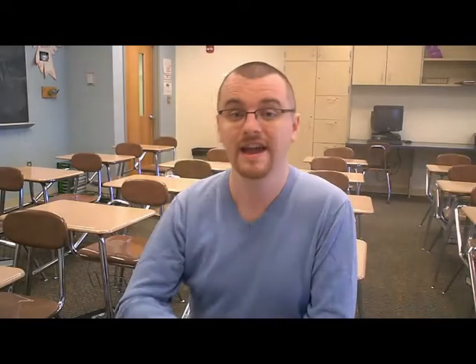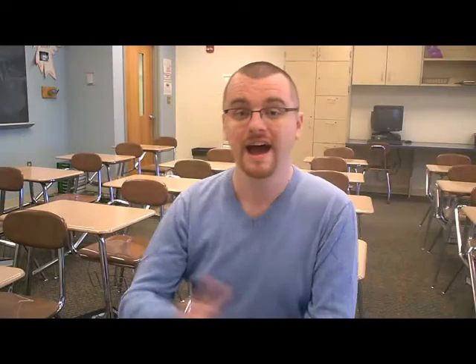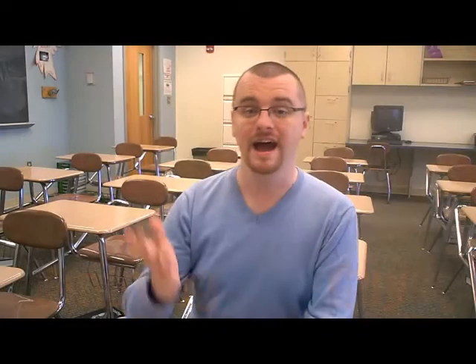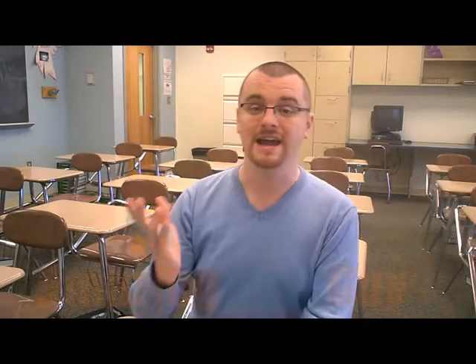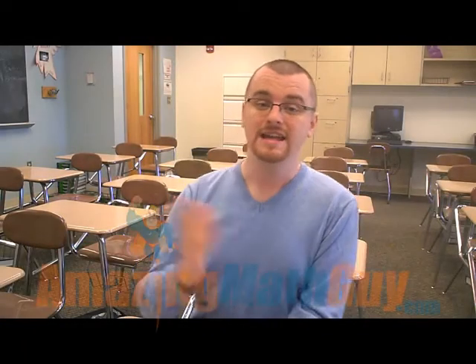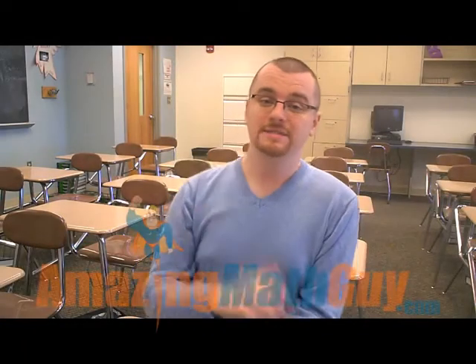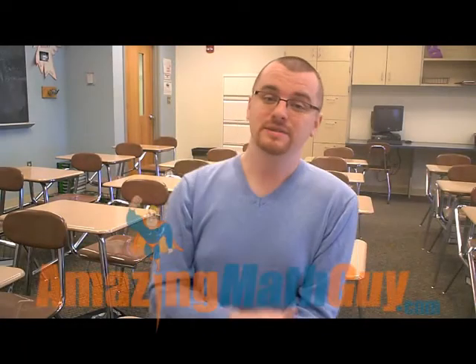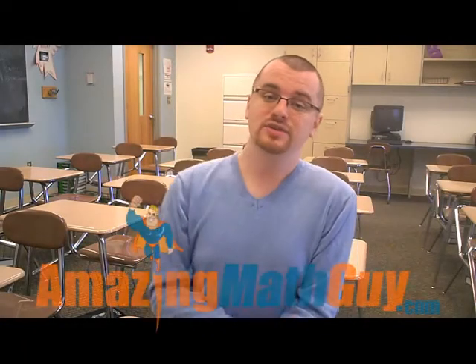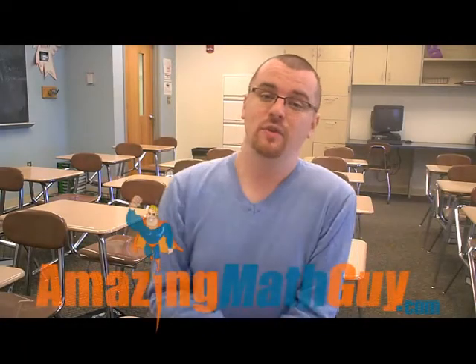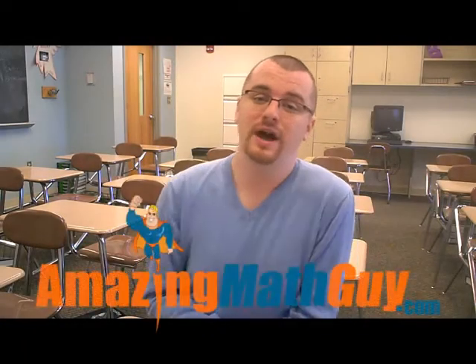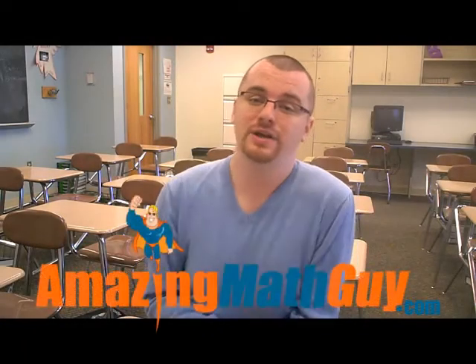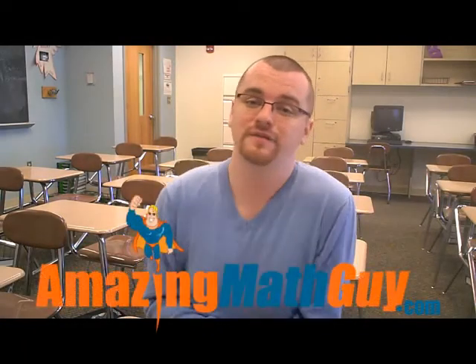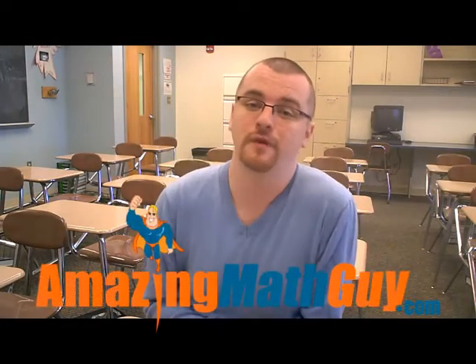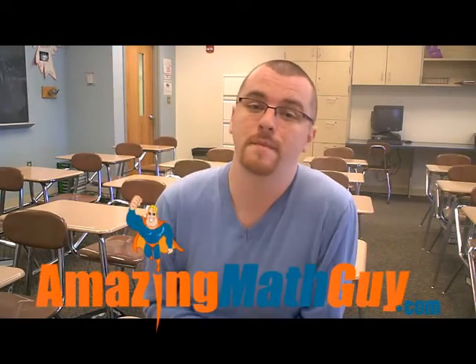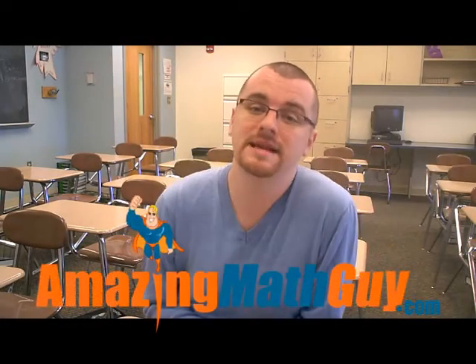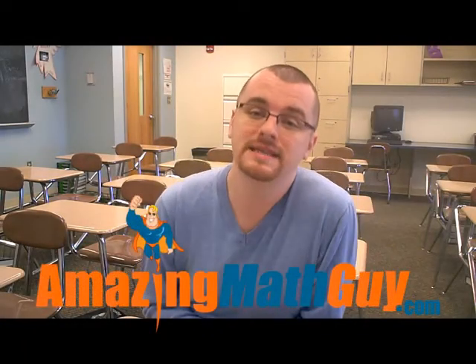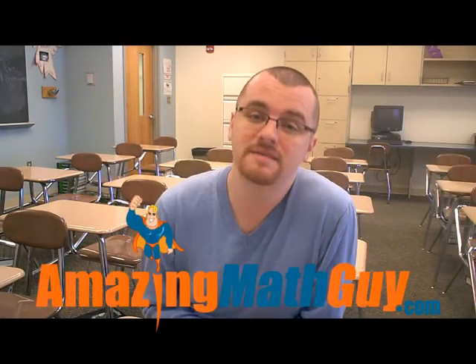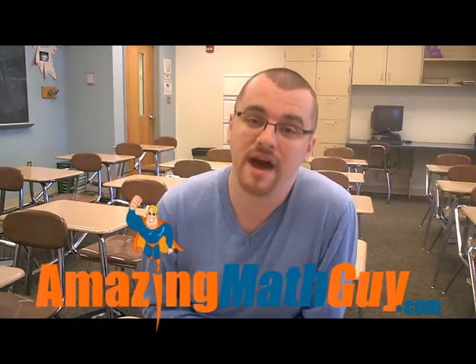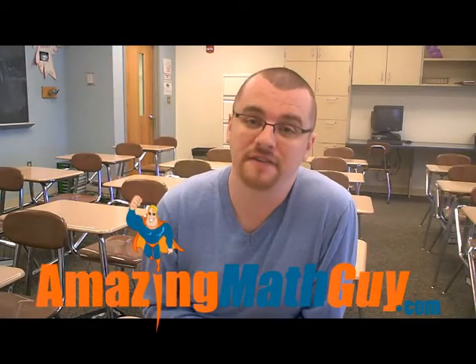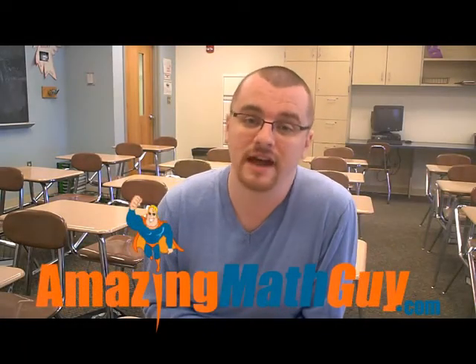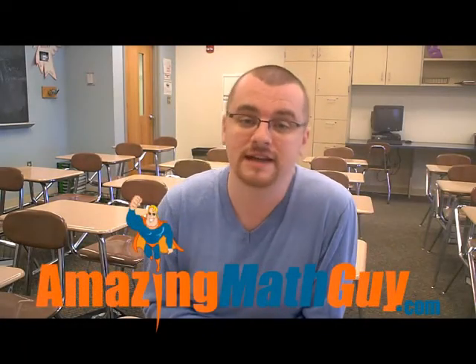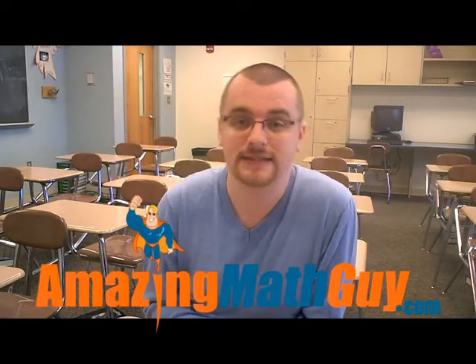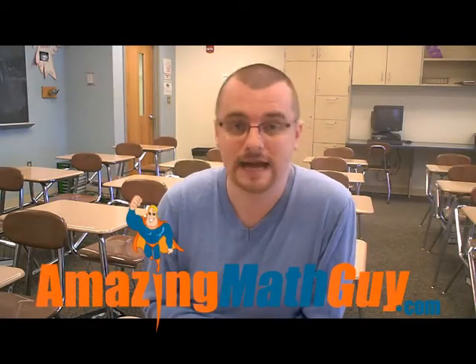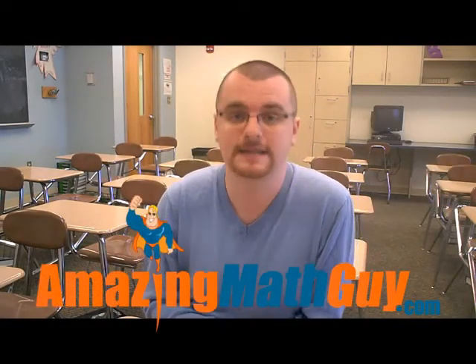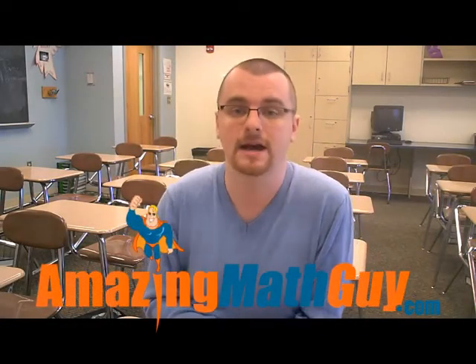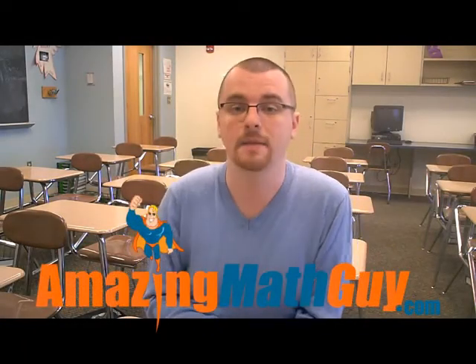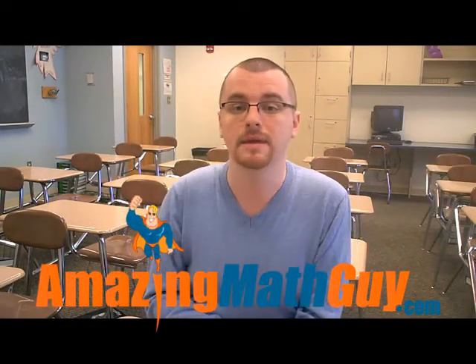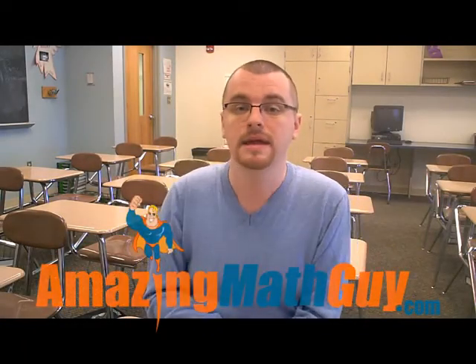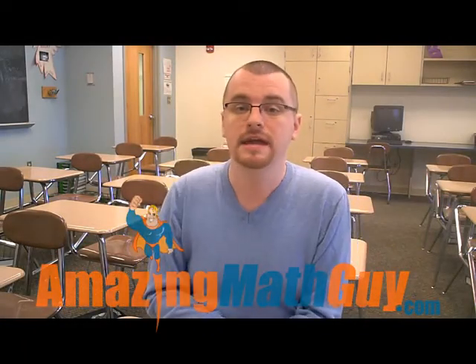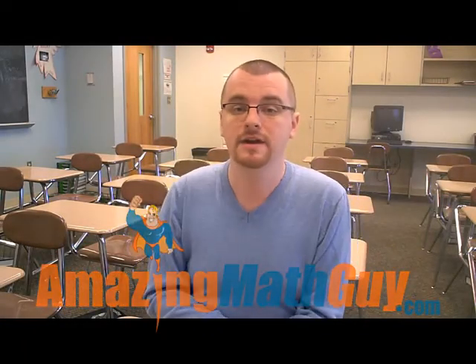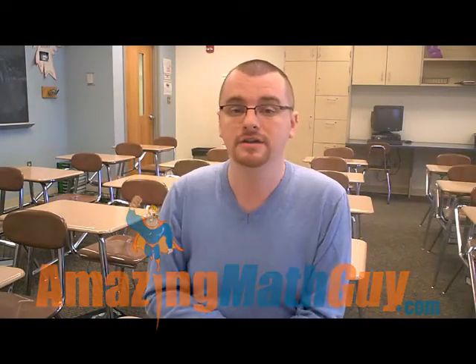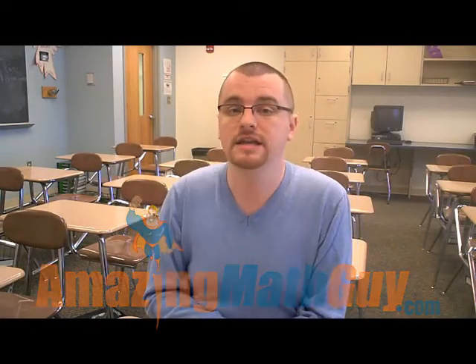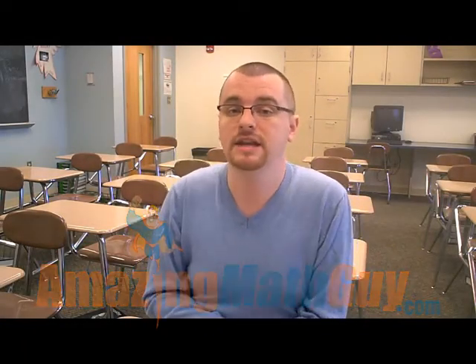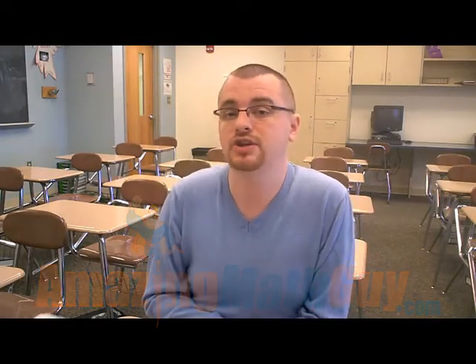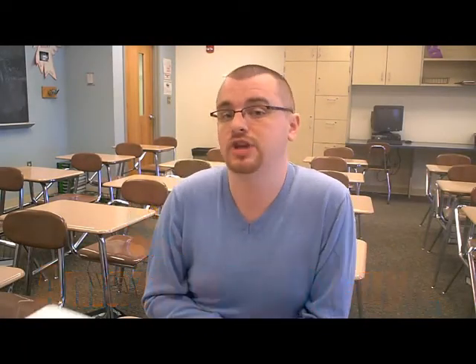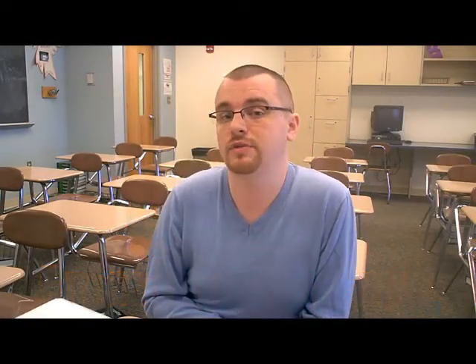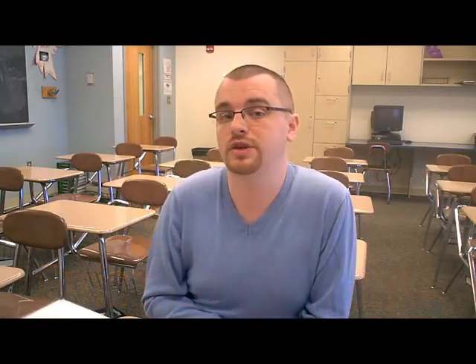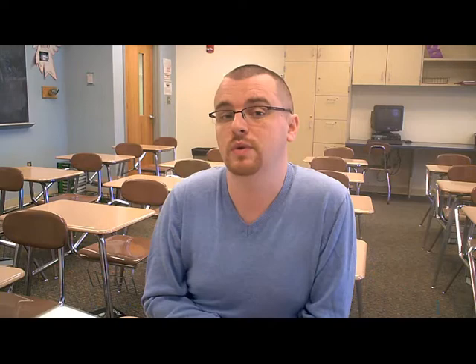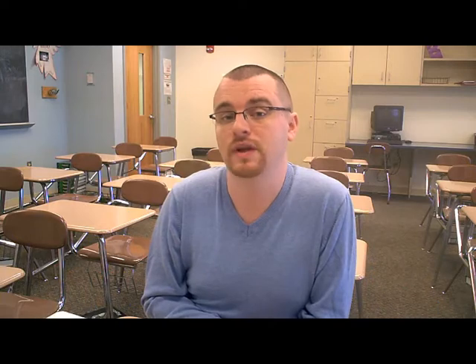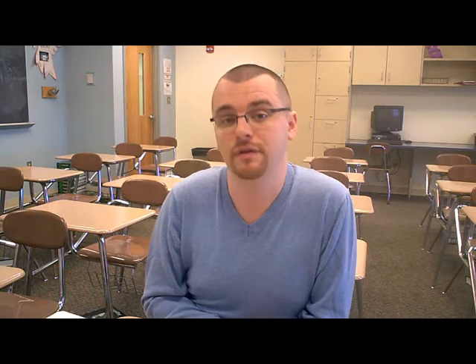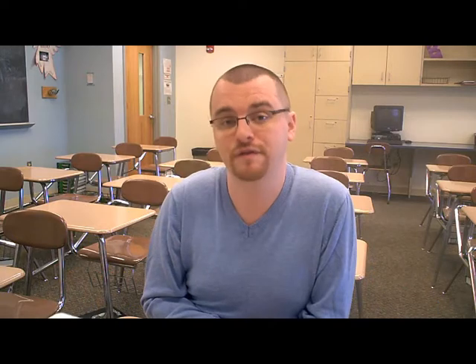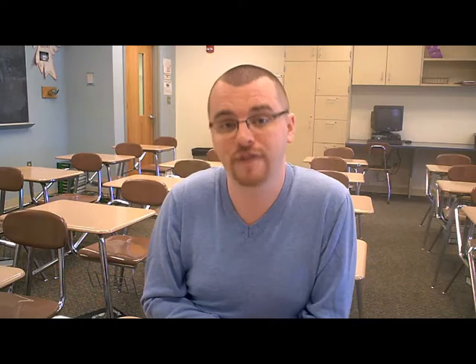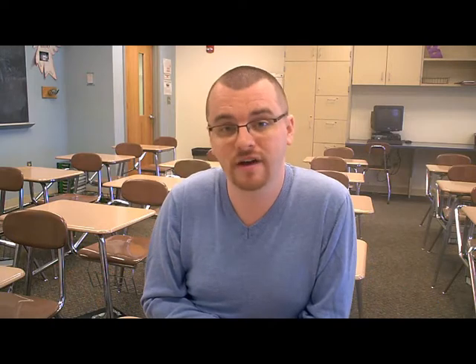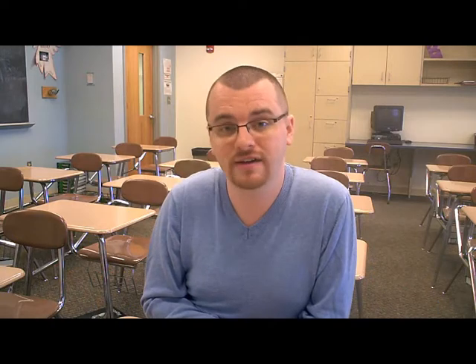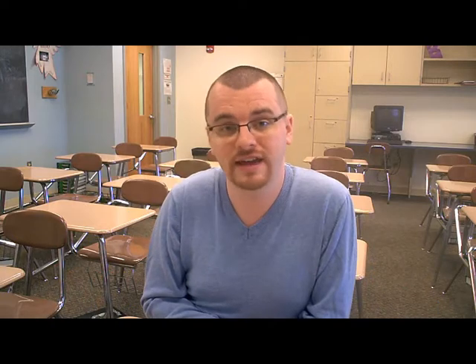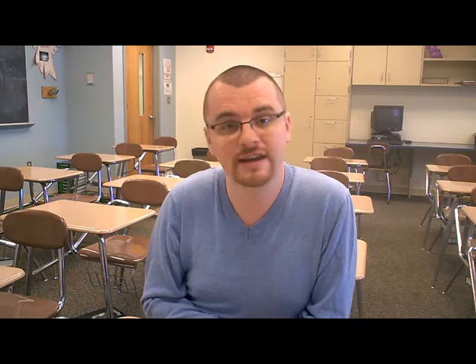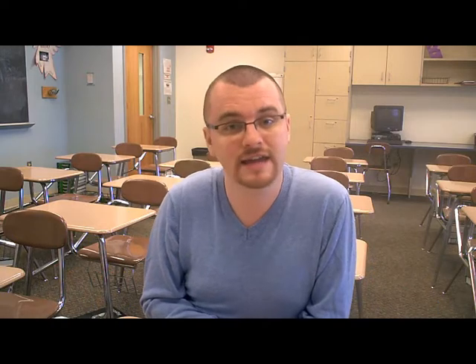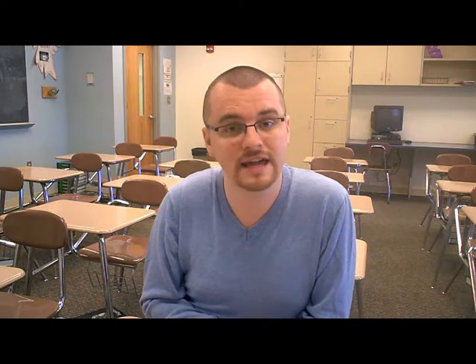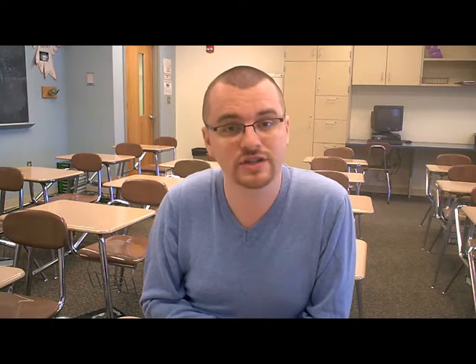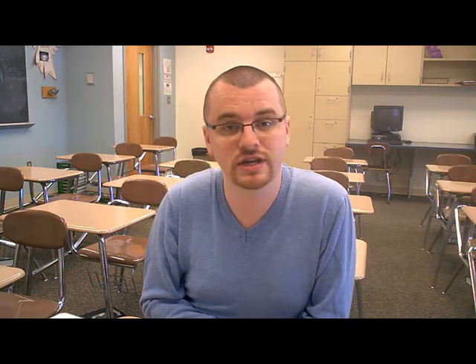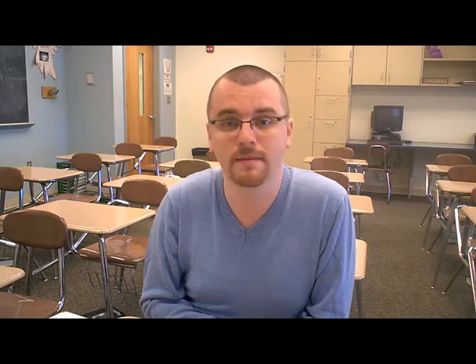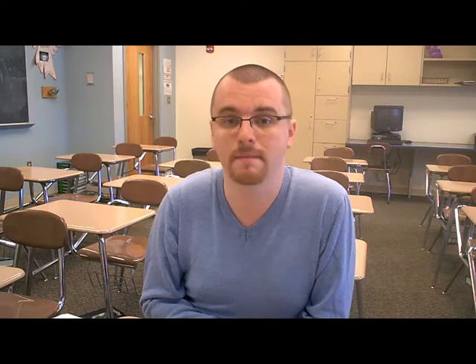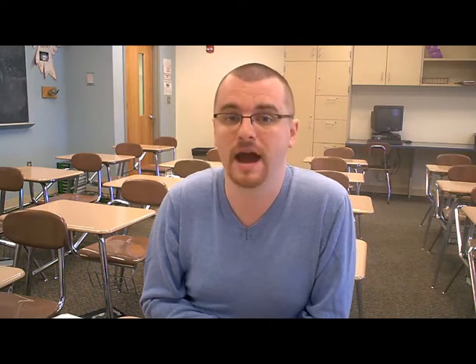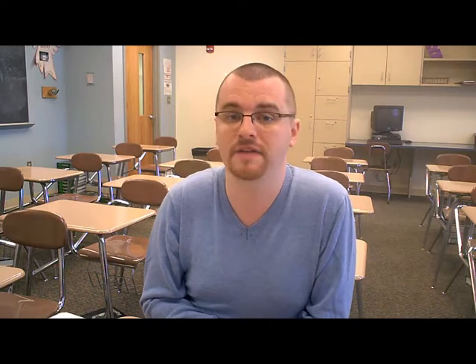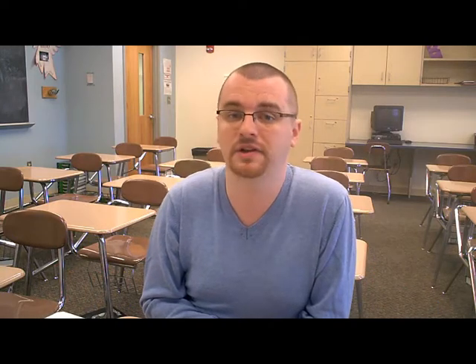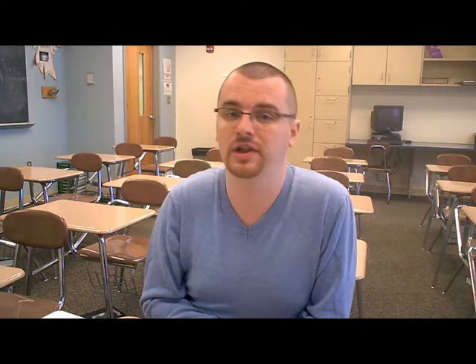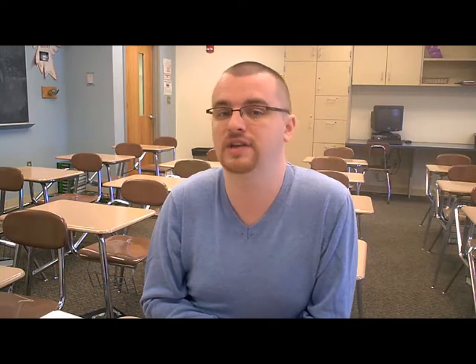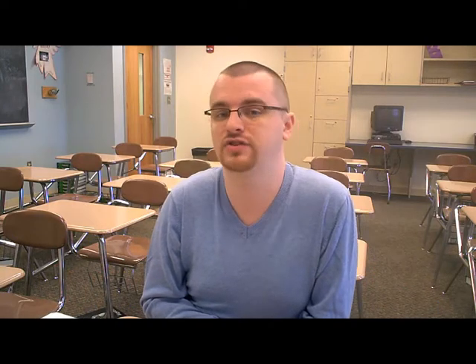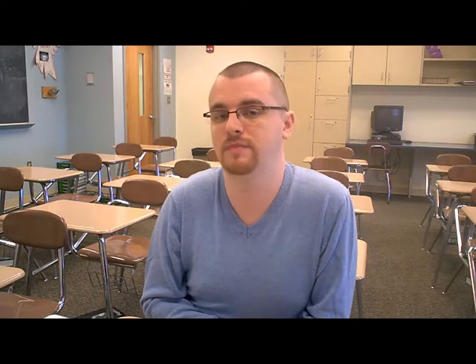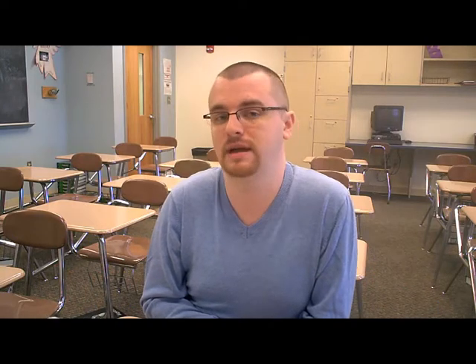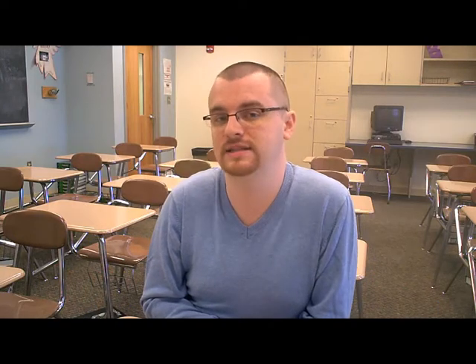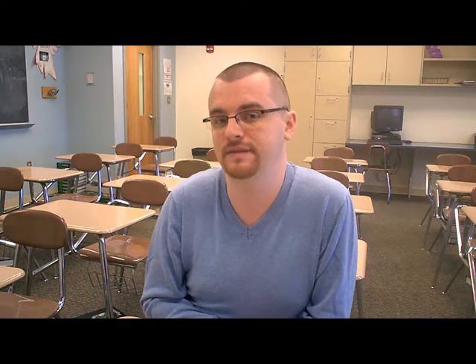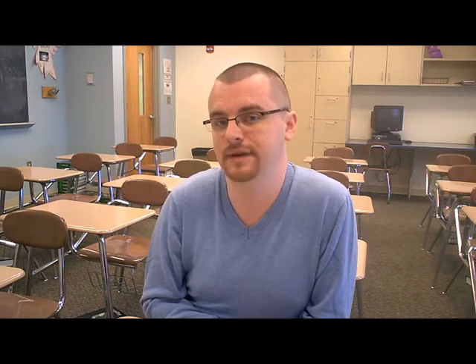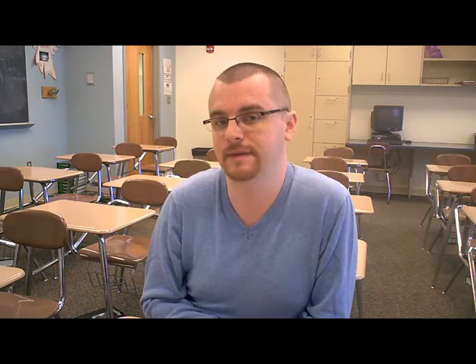Hi, it's Mr. Wiles for AmazingMathGuide.com, here today to share with you another fun and engaging math classroom activity.